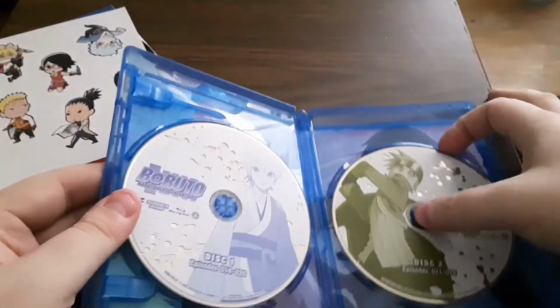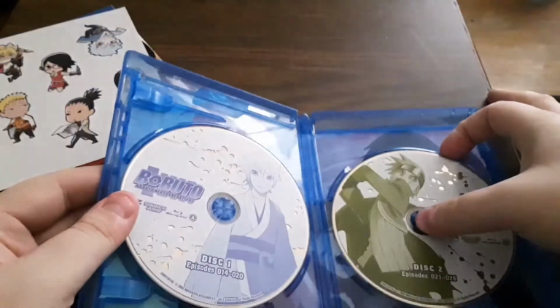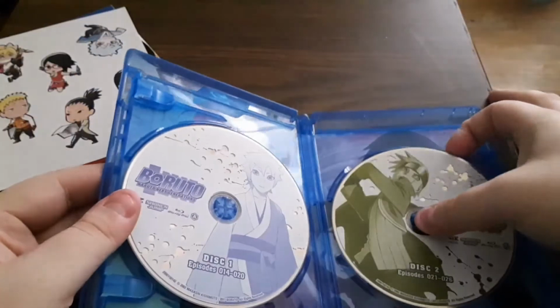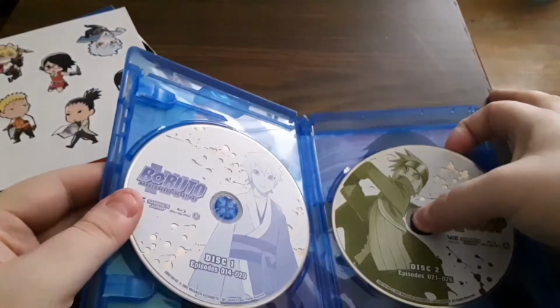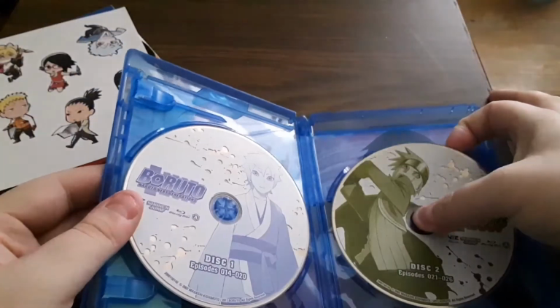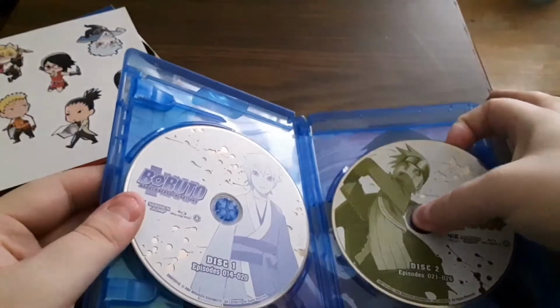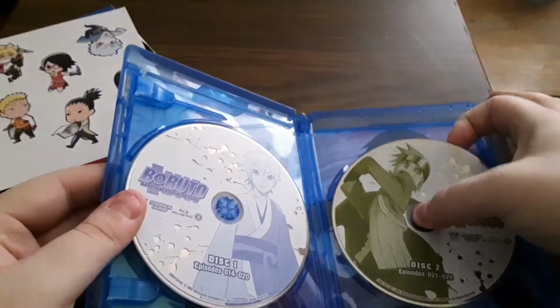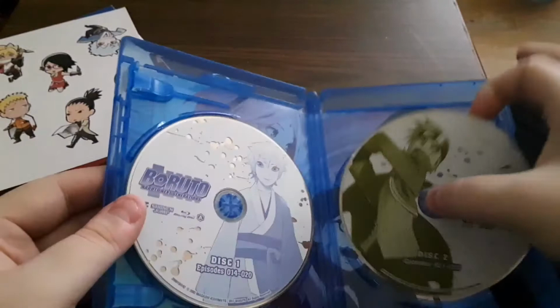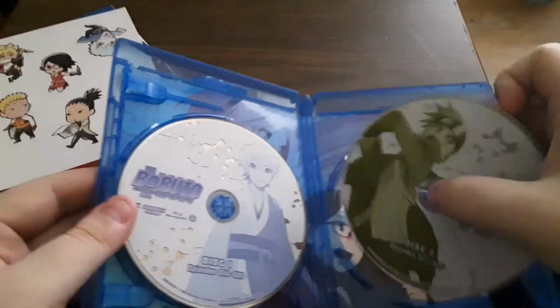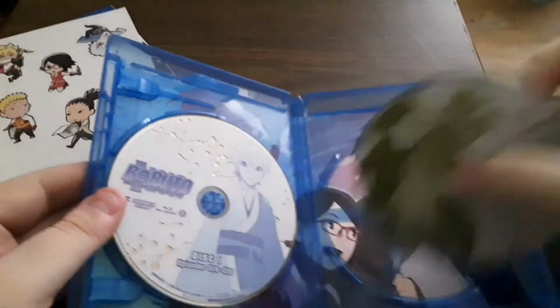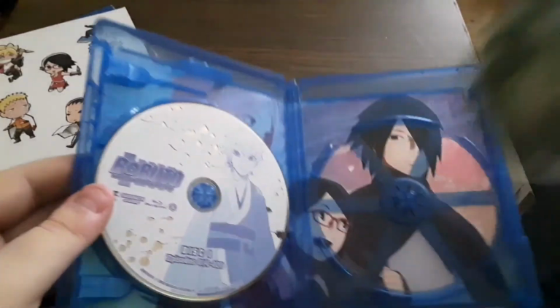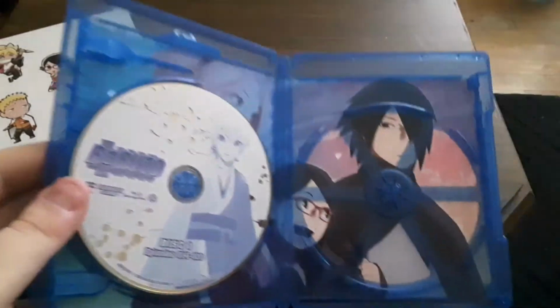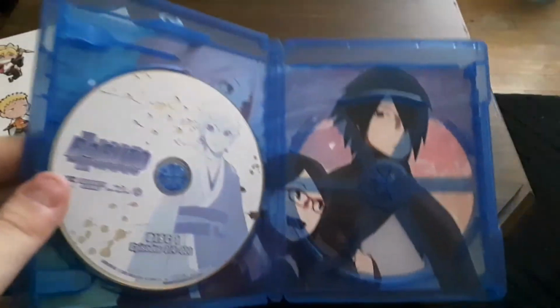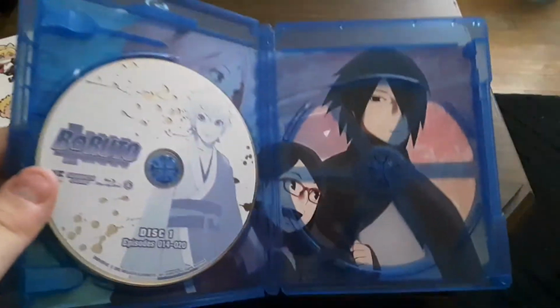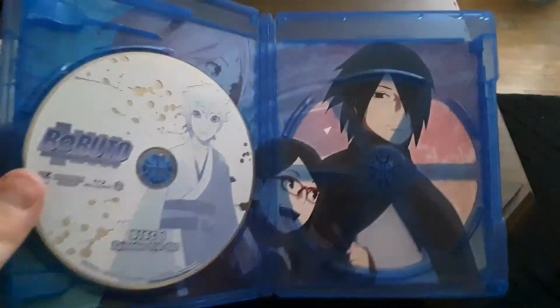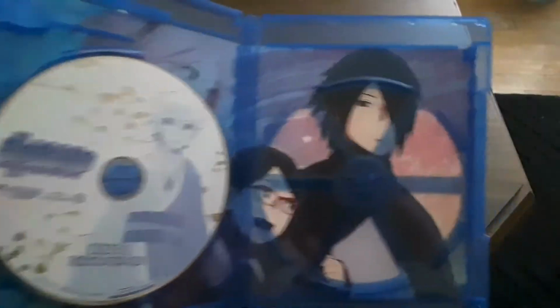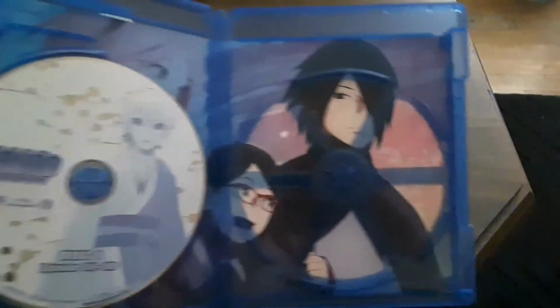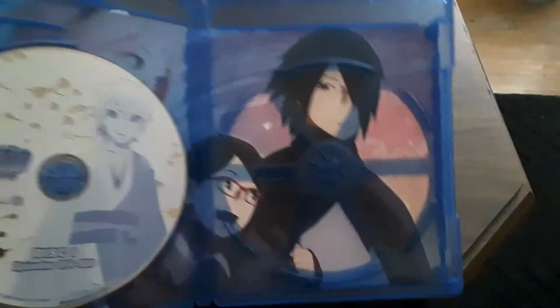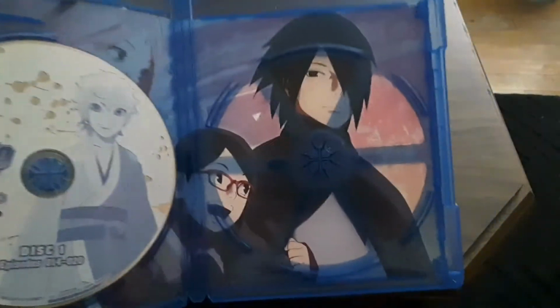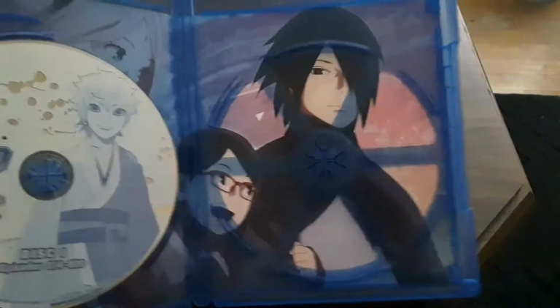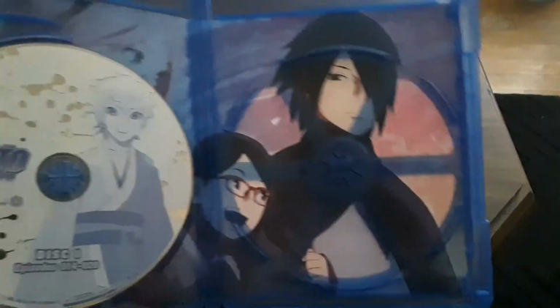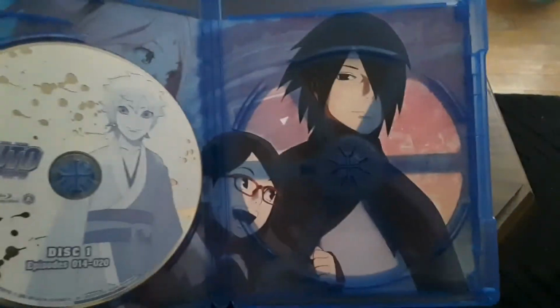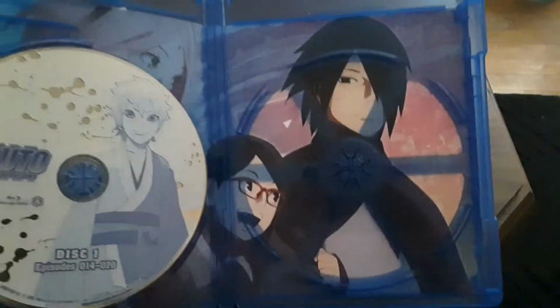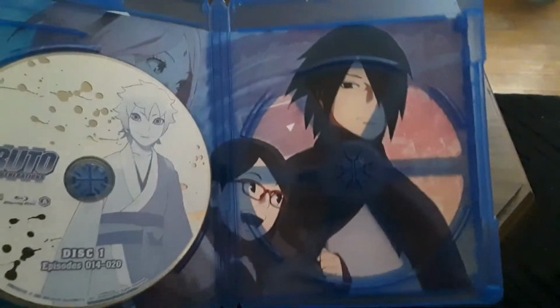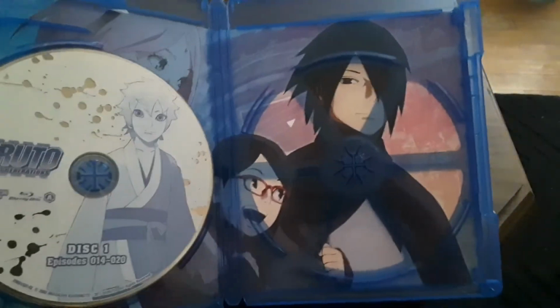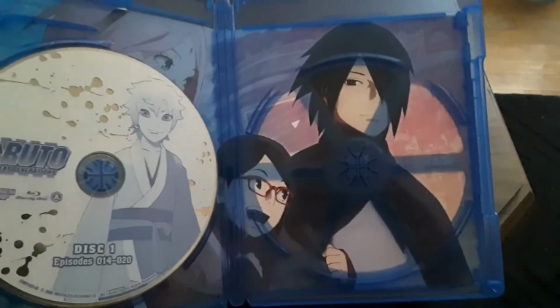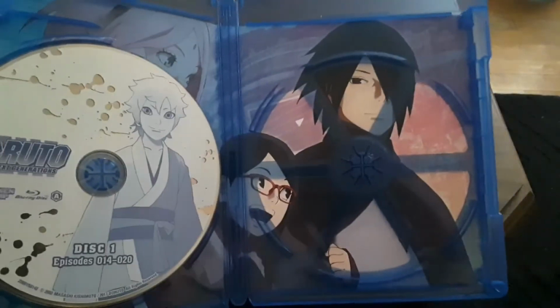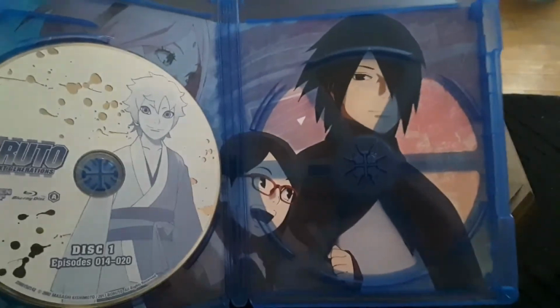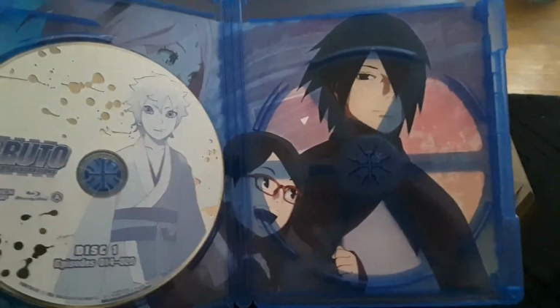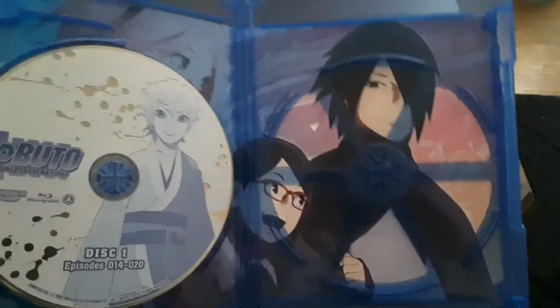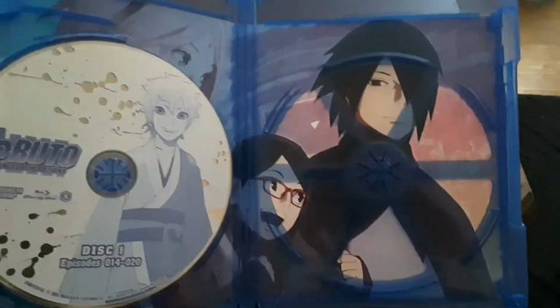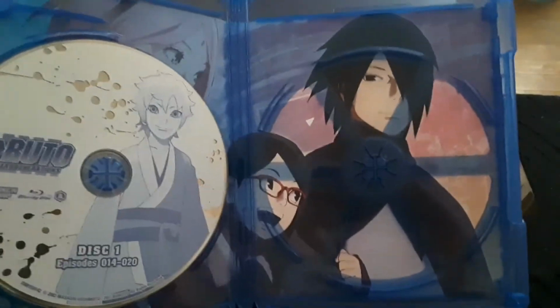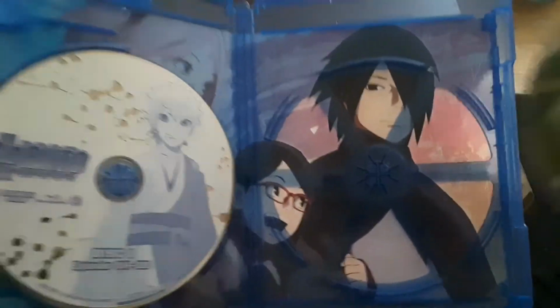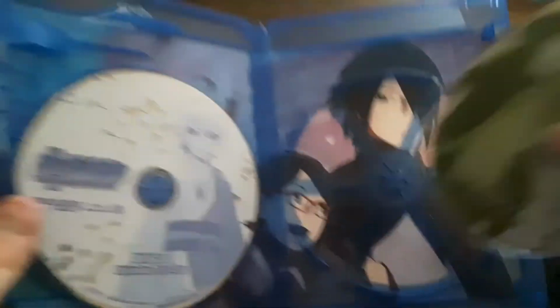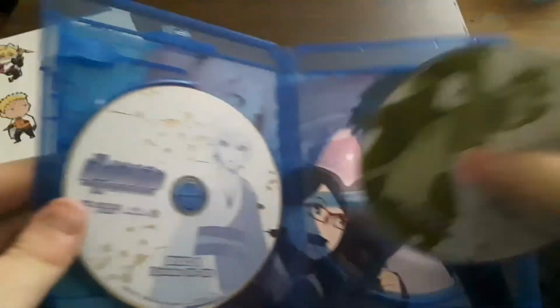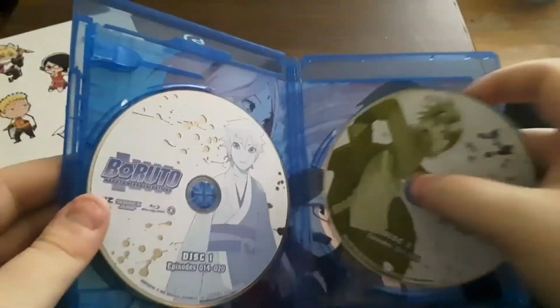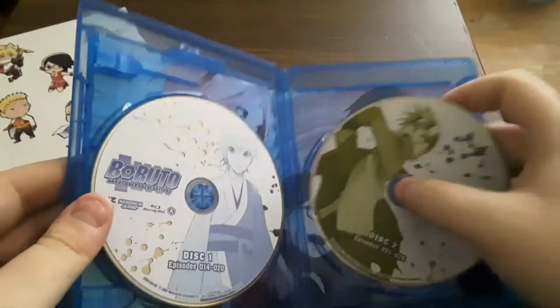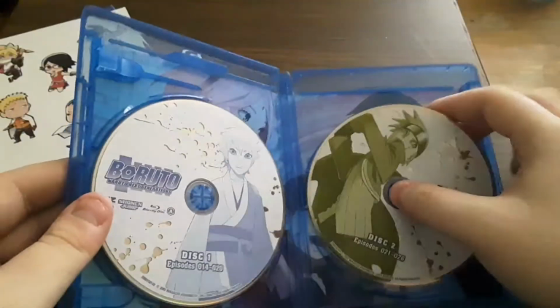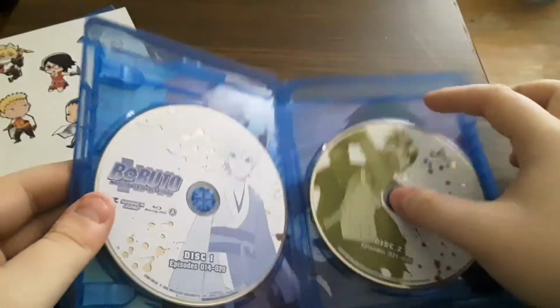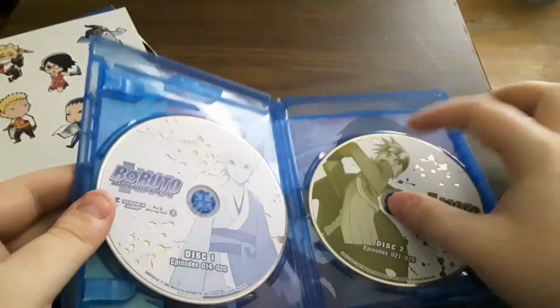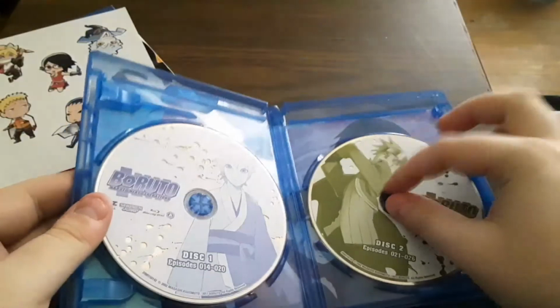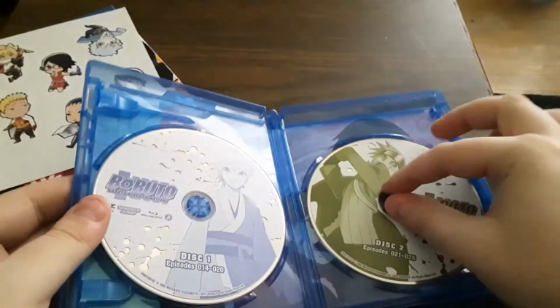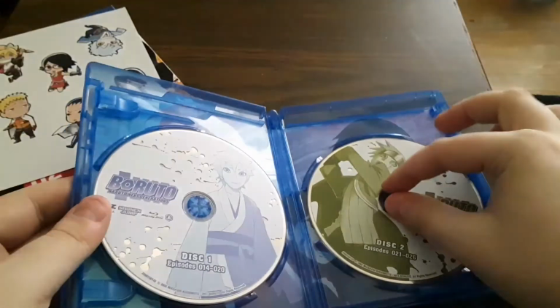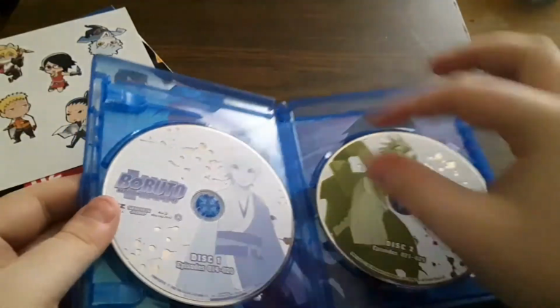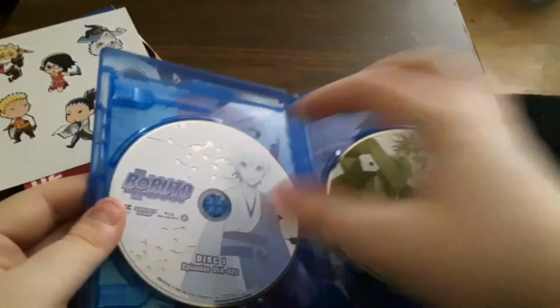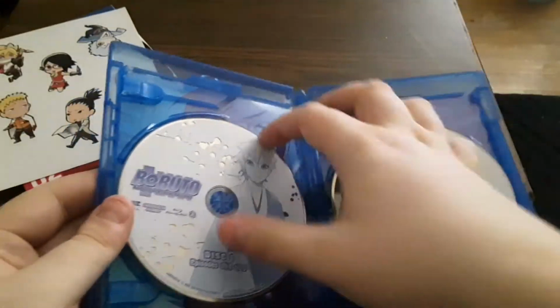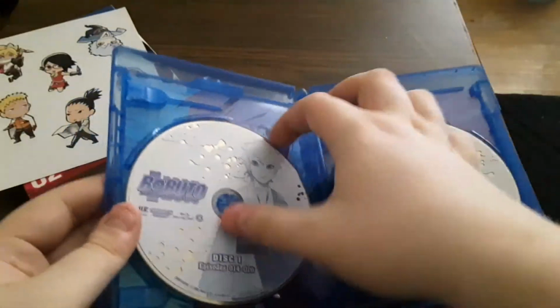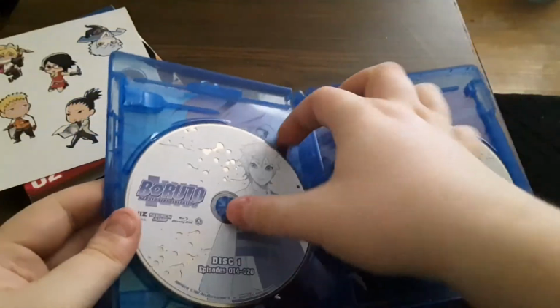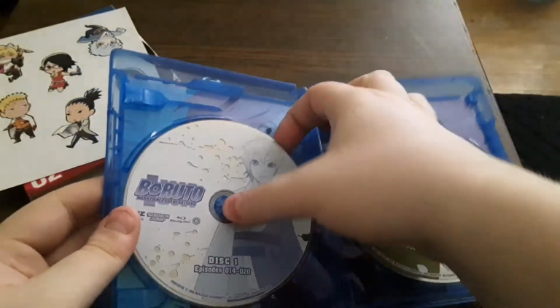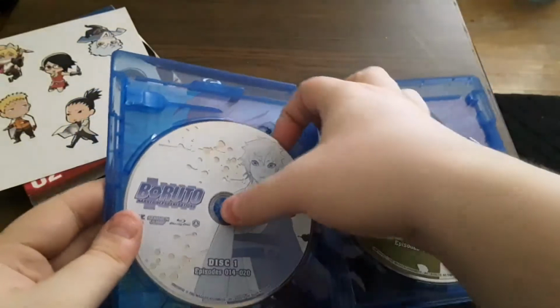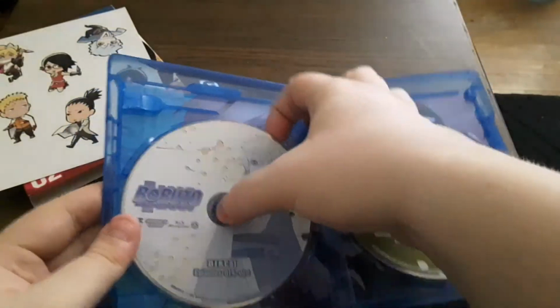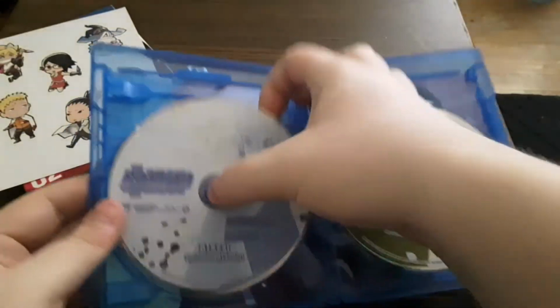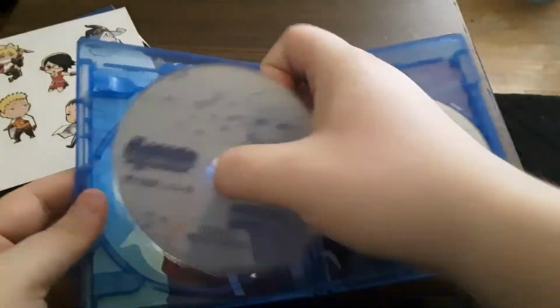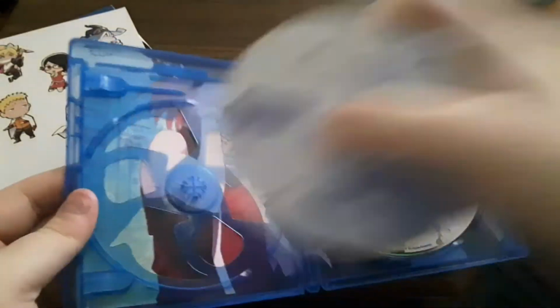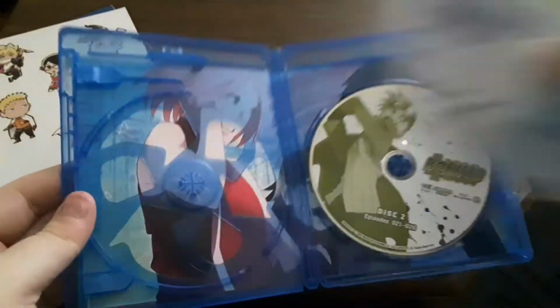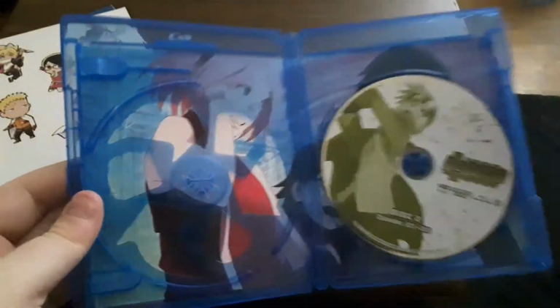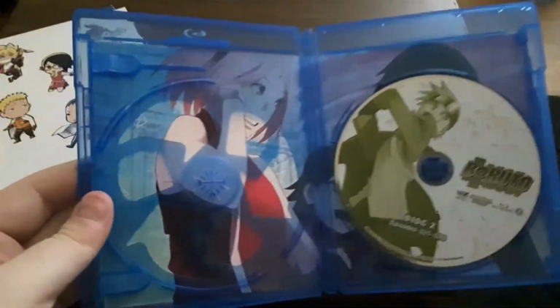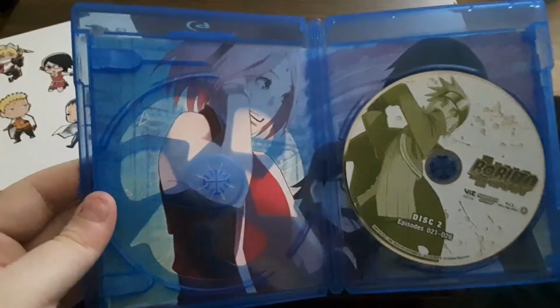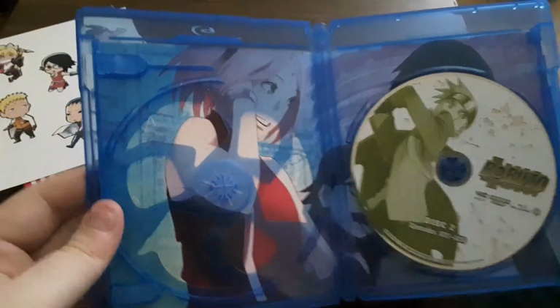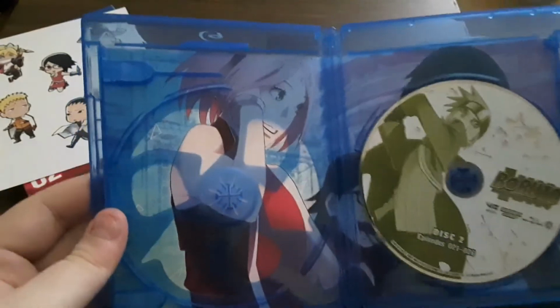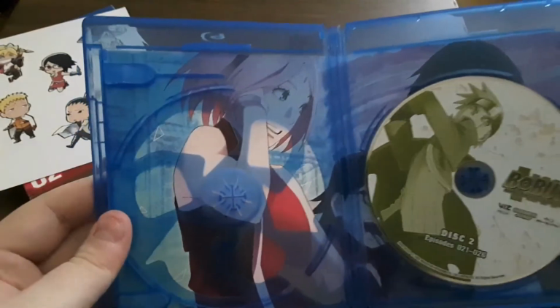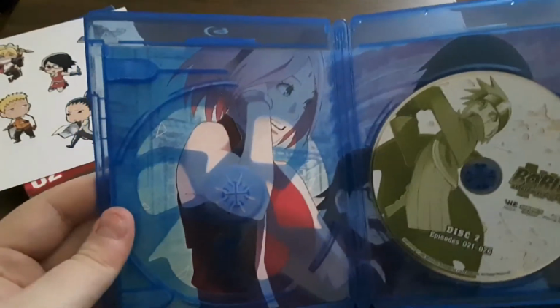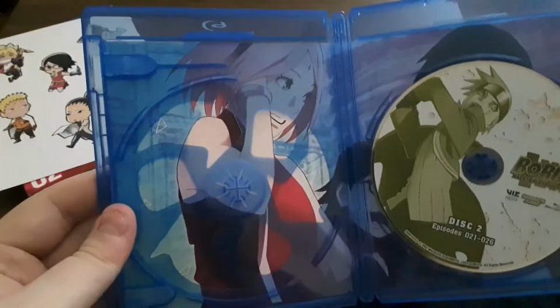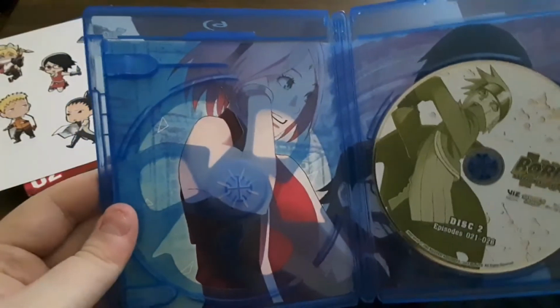And when you take that out, you have Sasuke and Satura. And you take this one out, you have Sakura.